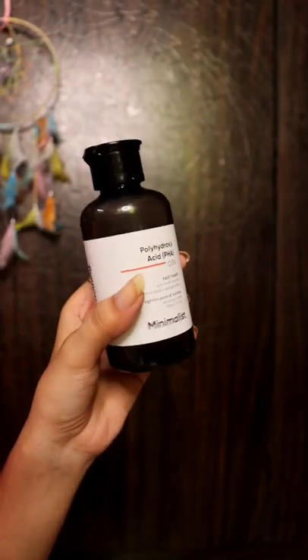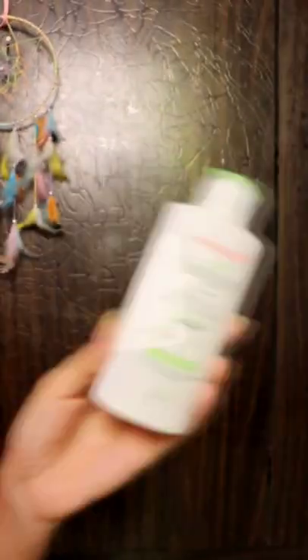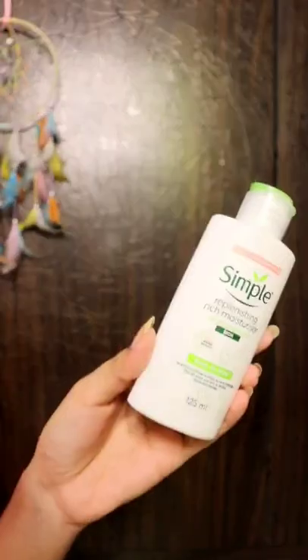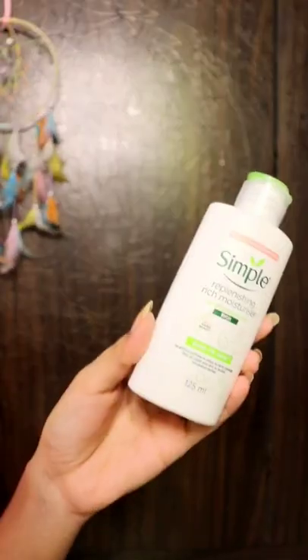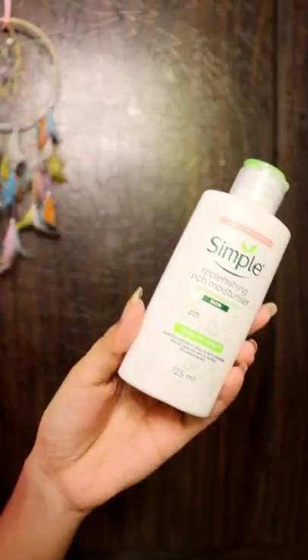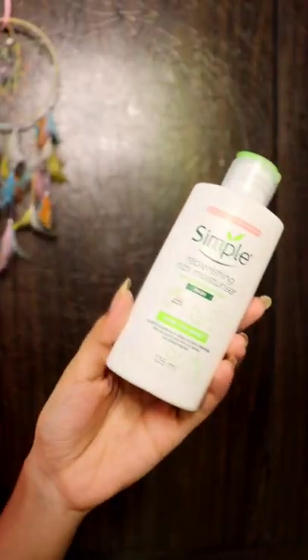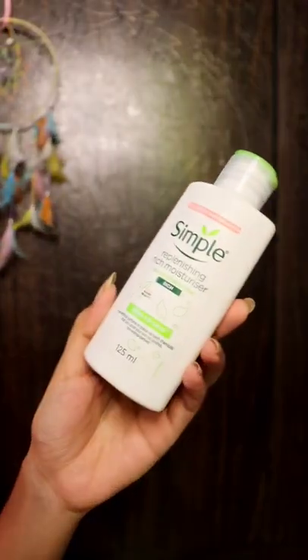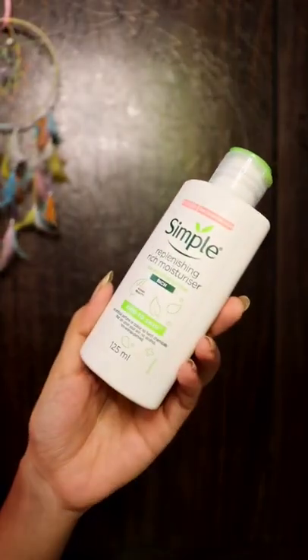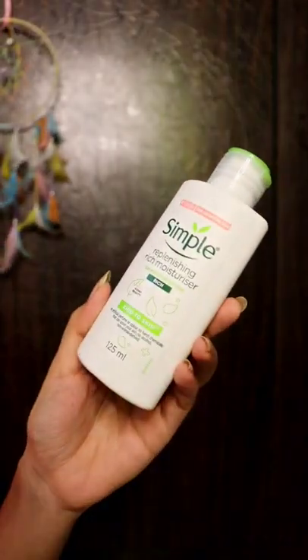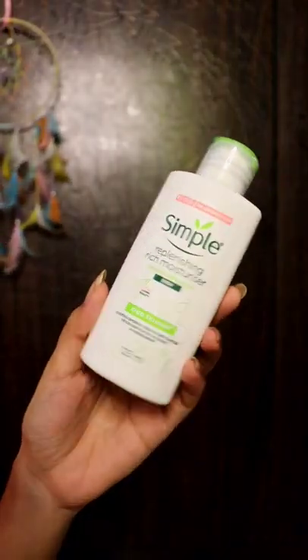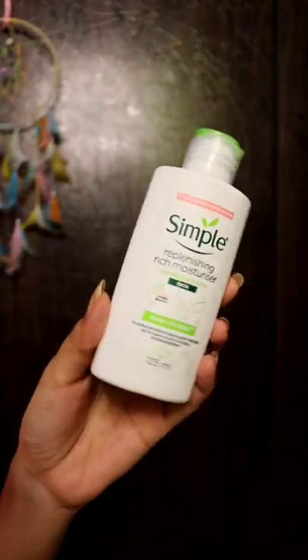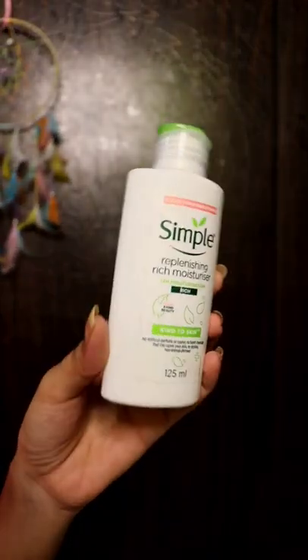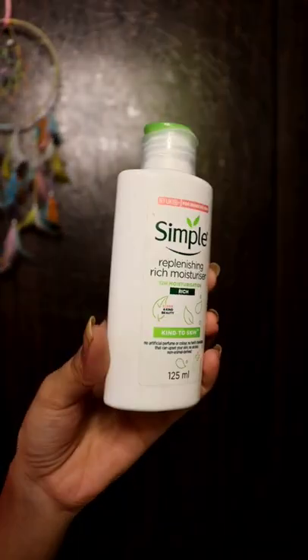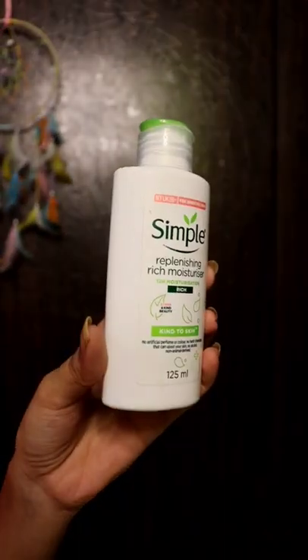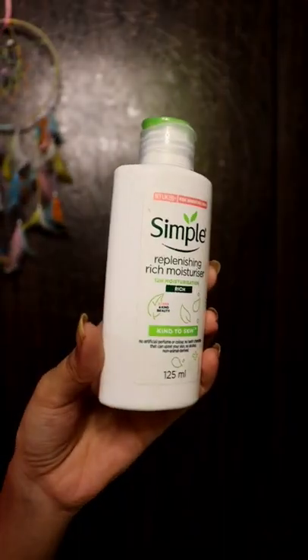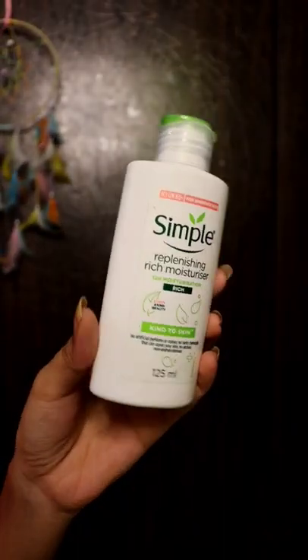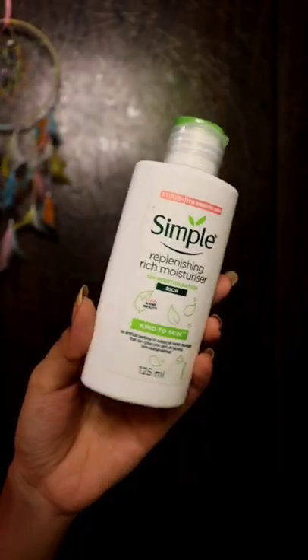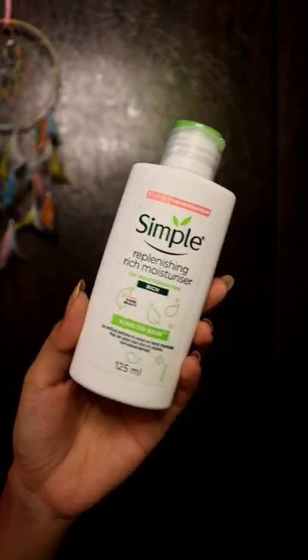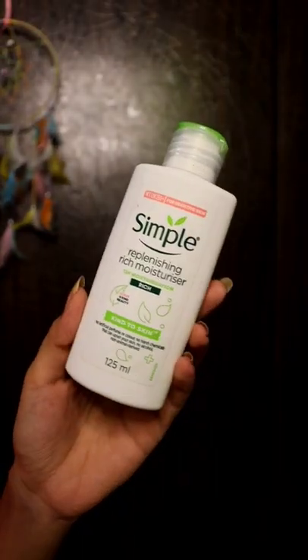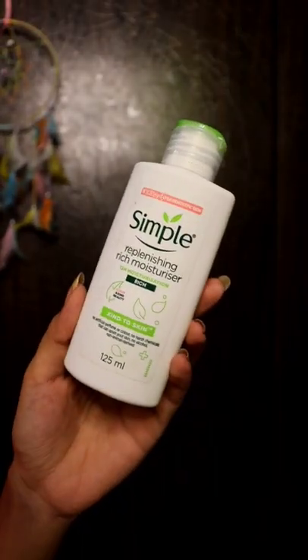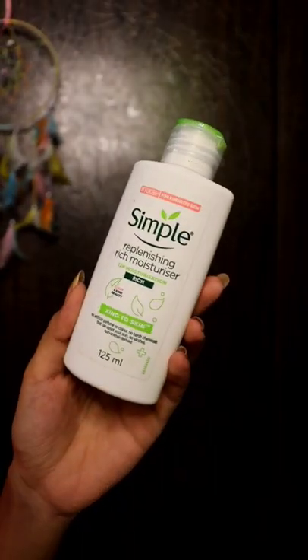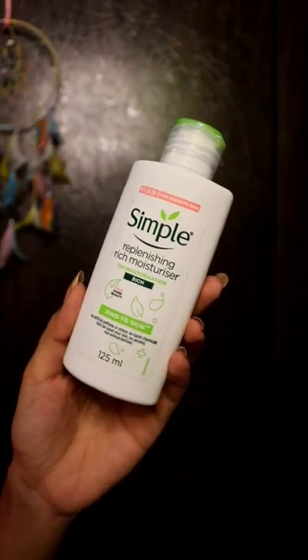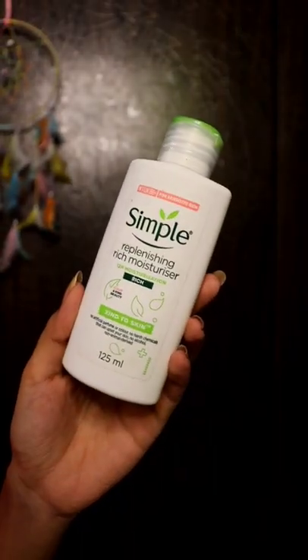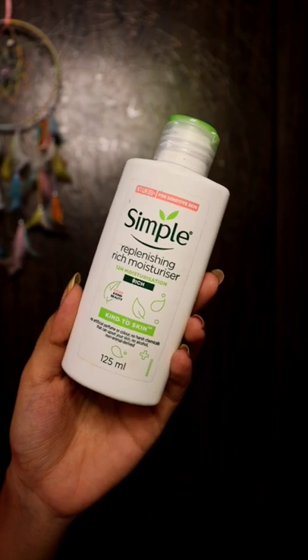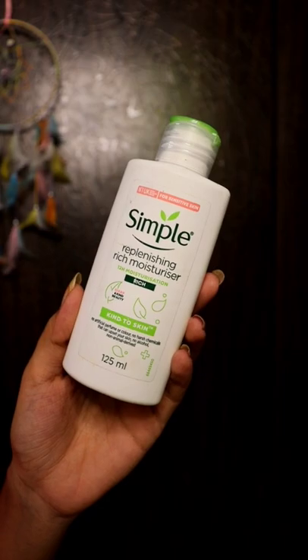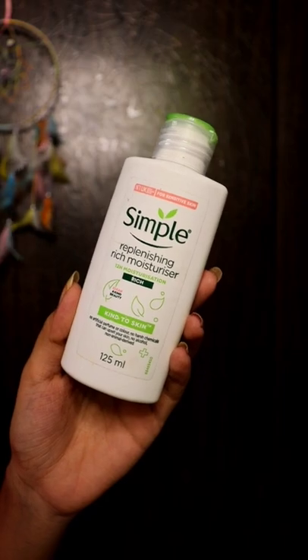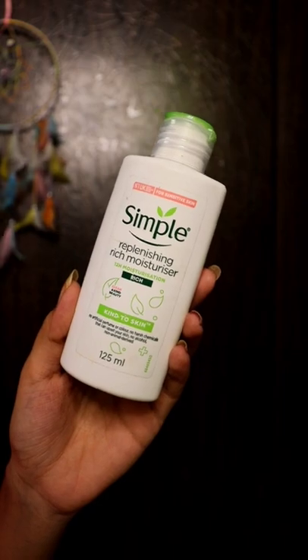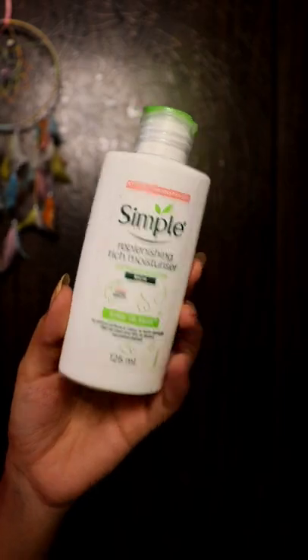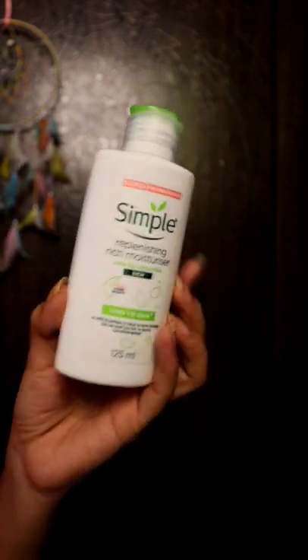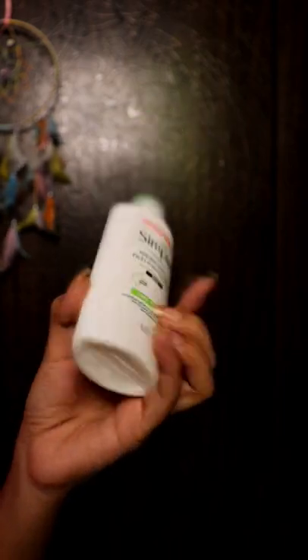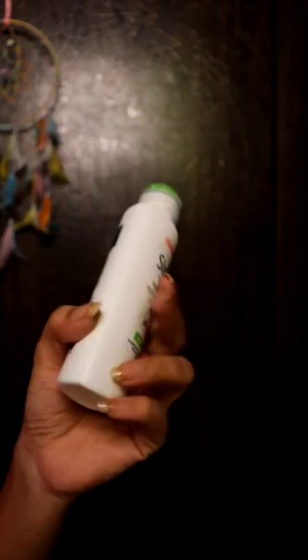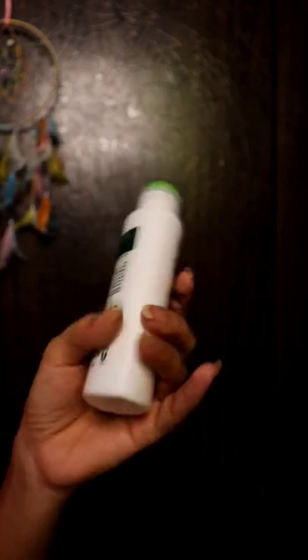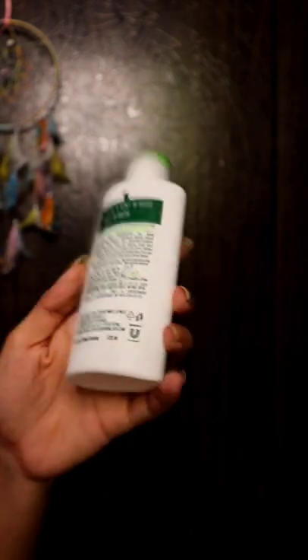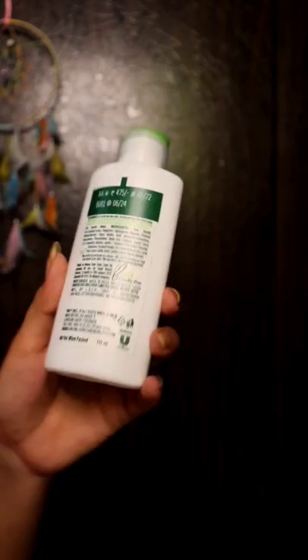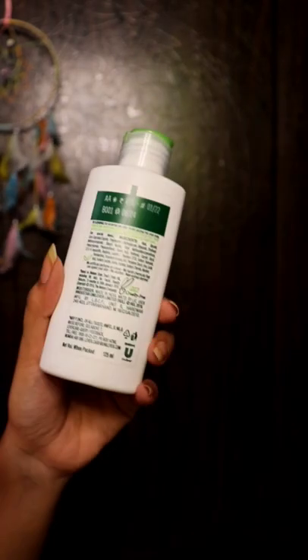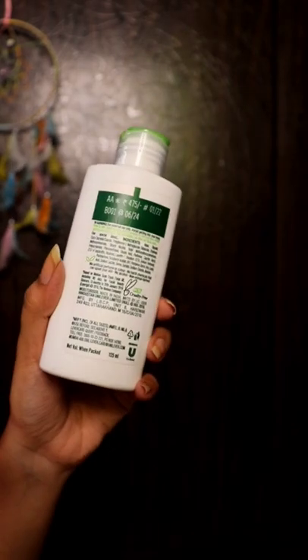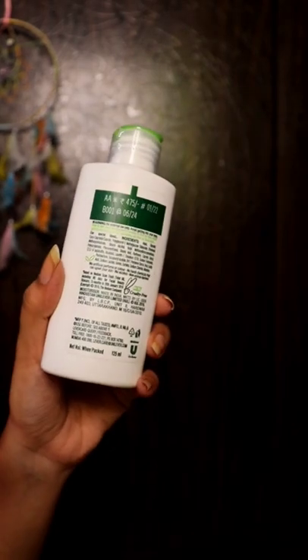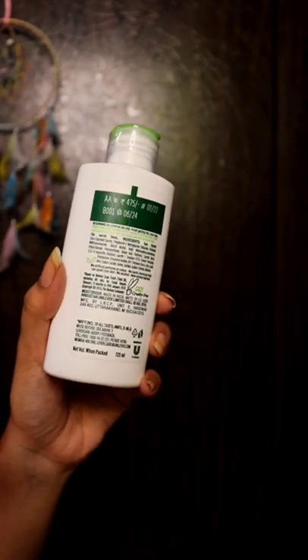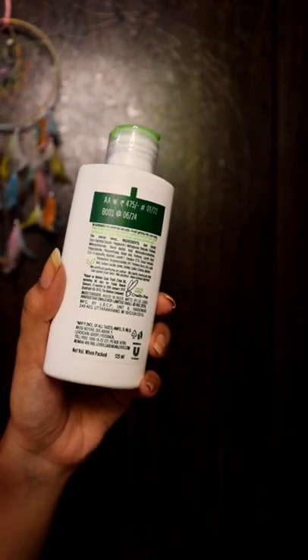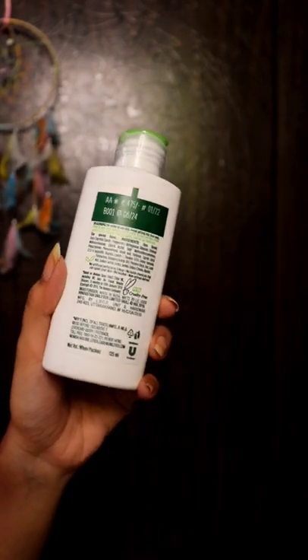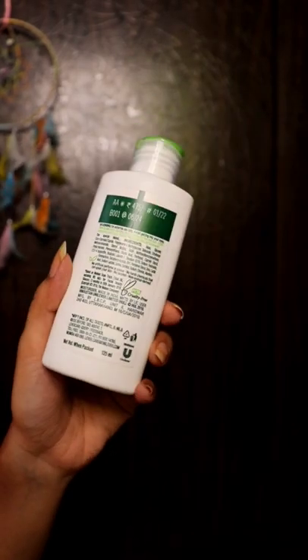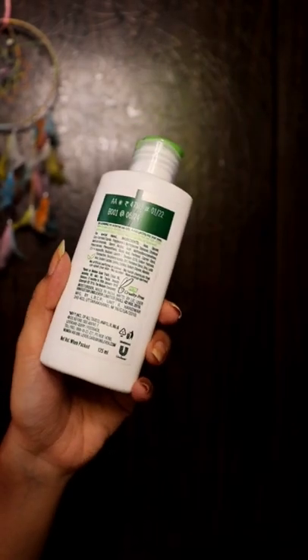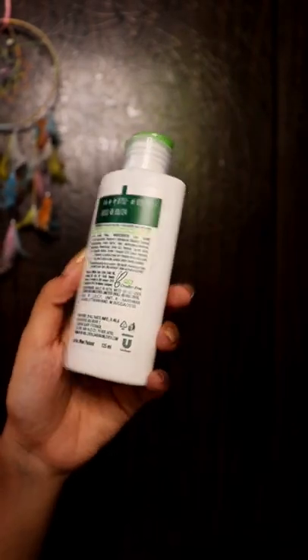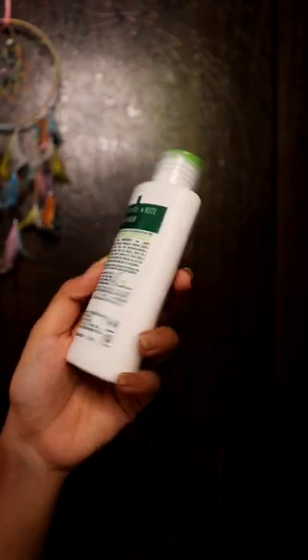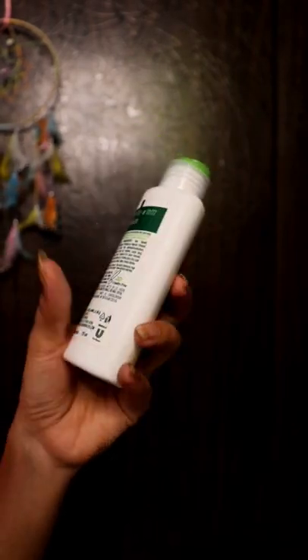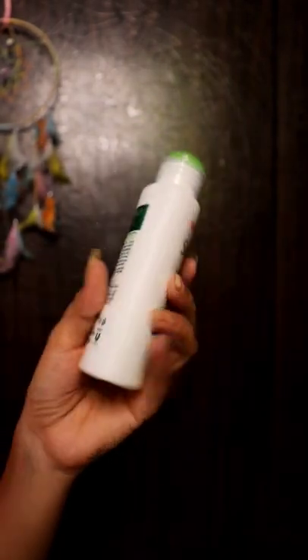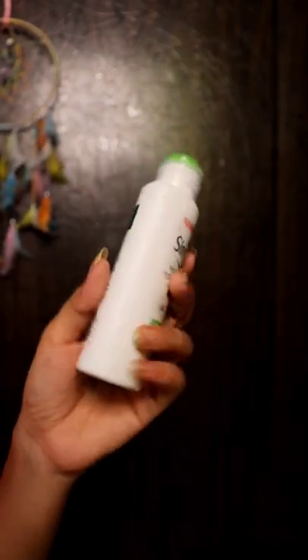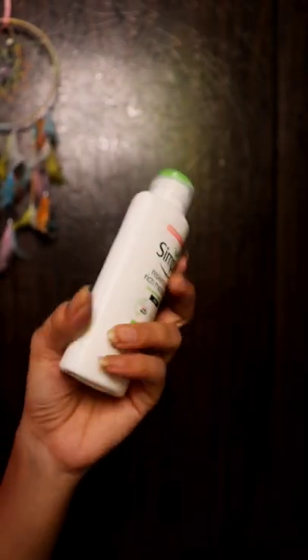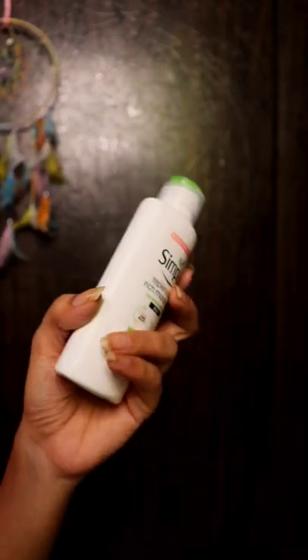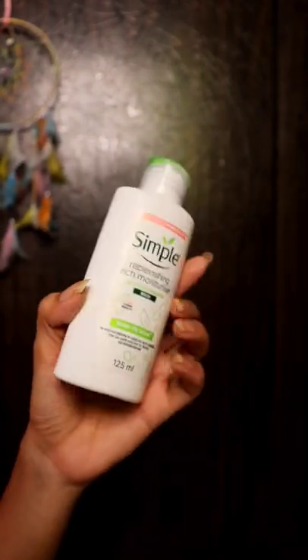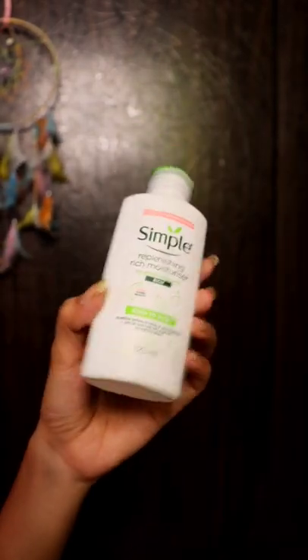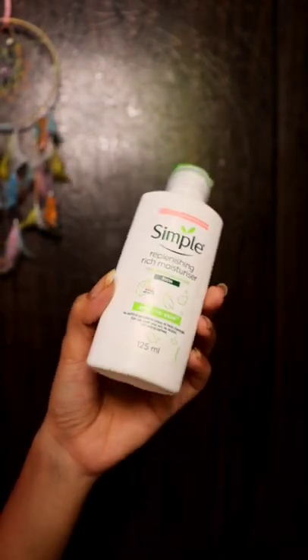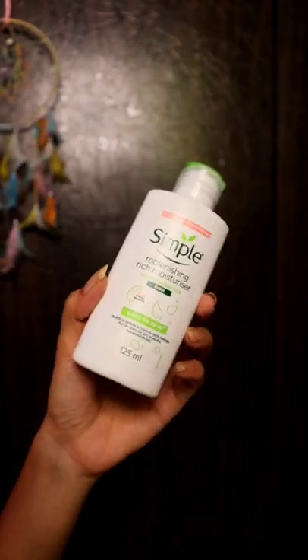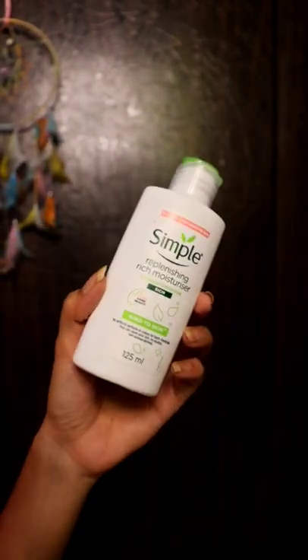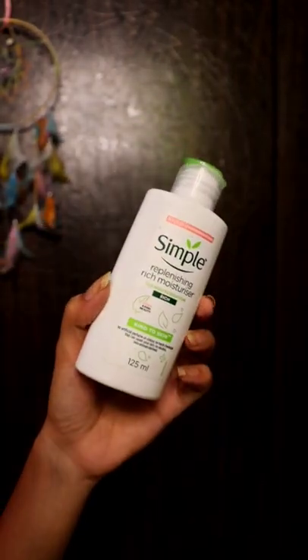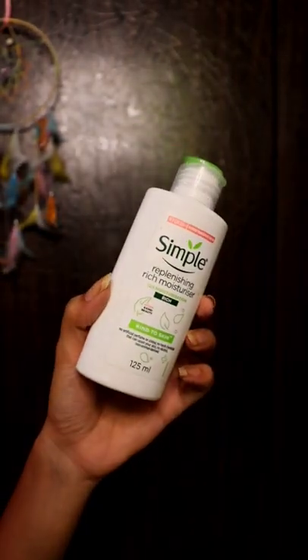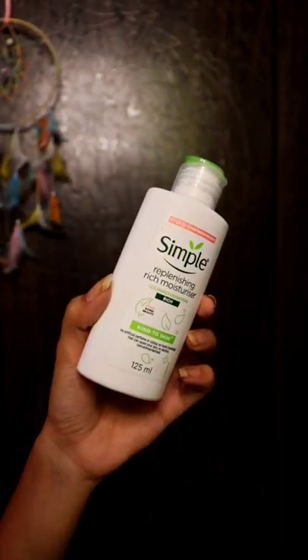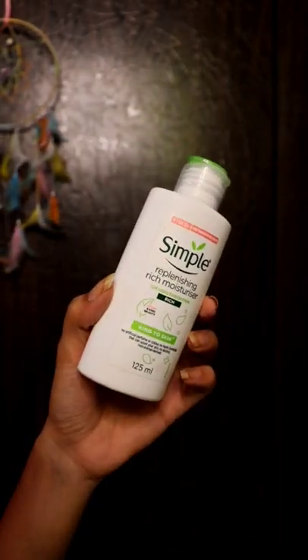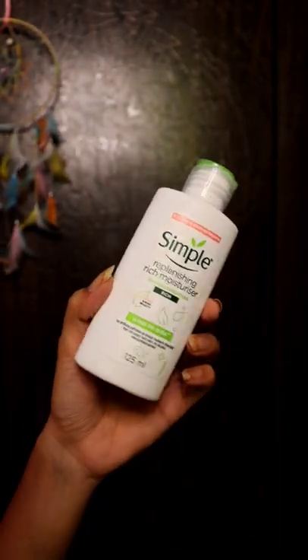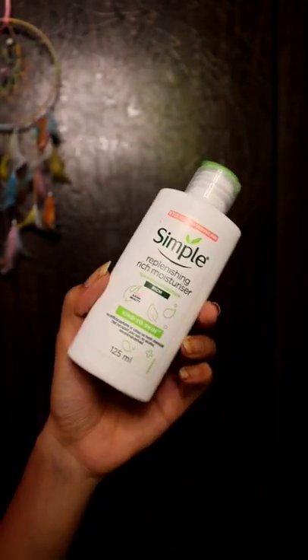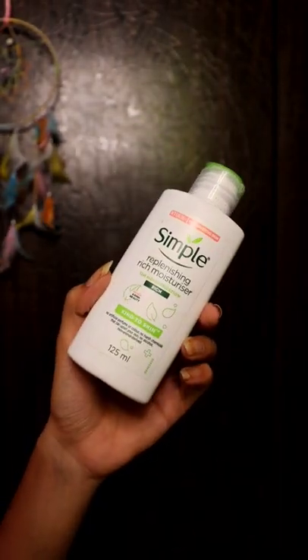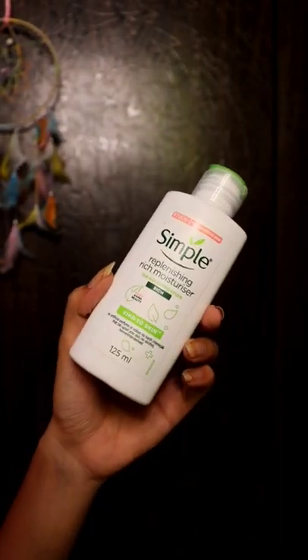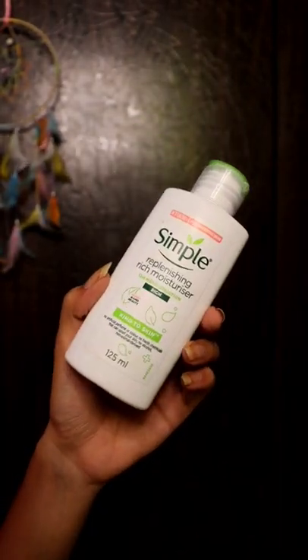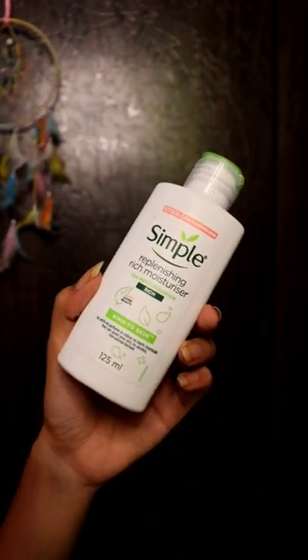Next is specially for sensitive skin — that is Simple rich moisturizer. It has no artificial perfume or color, no harsh chemicals, and is perfect for acne-prone skin.